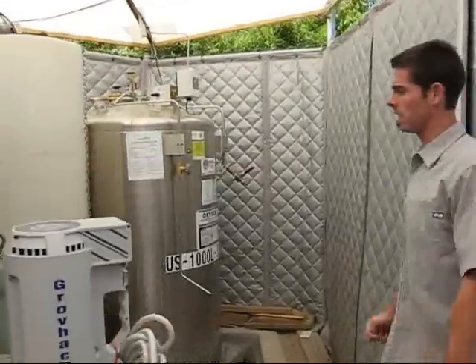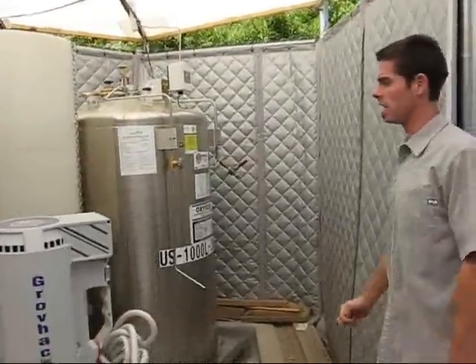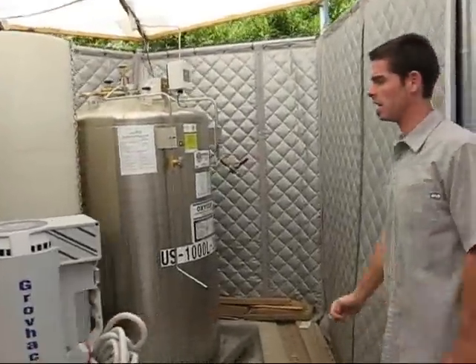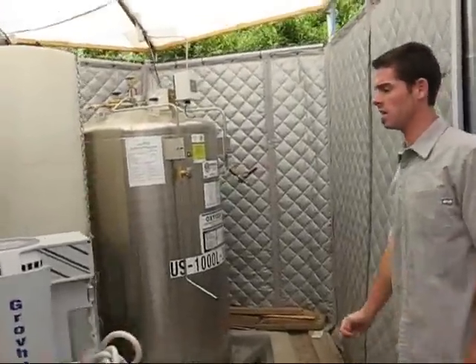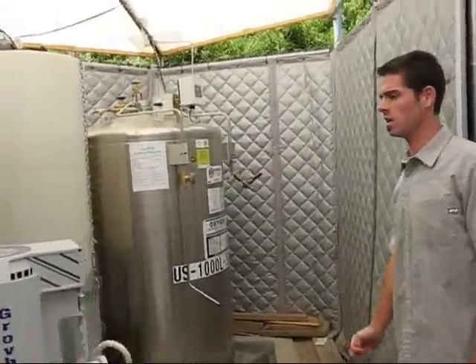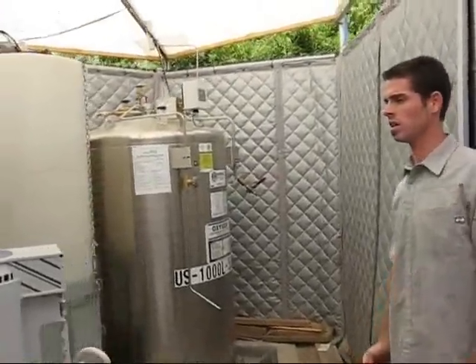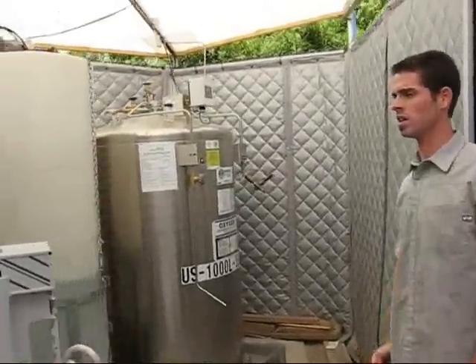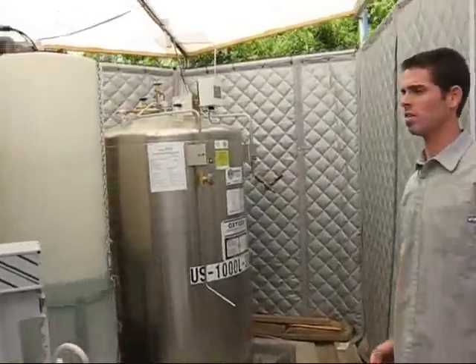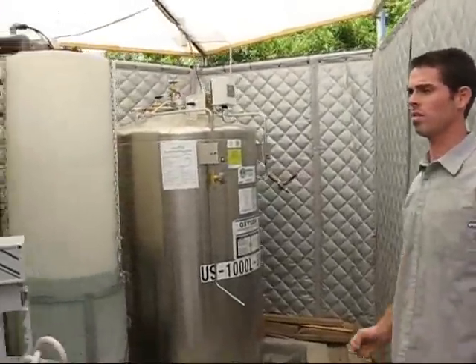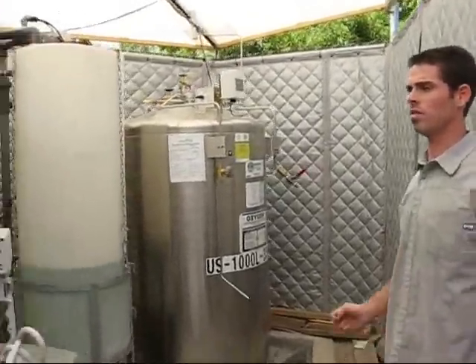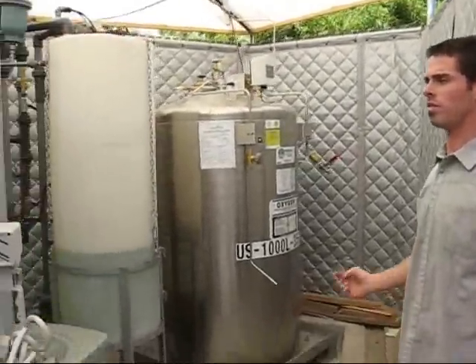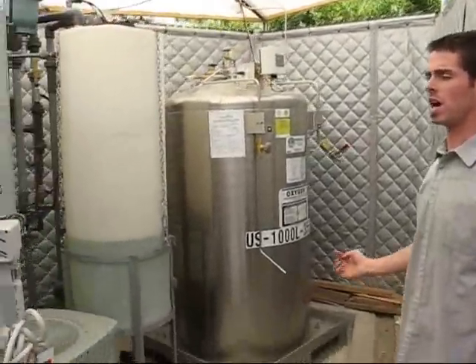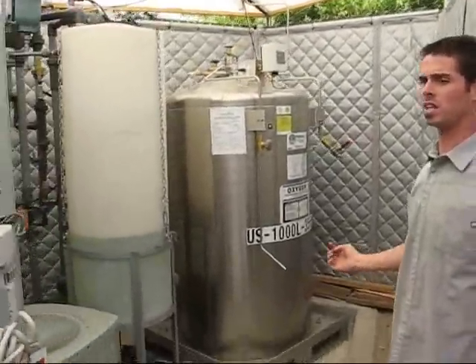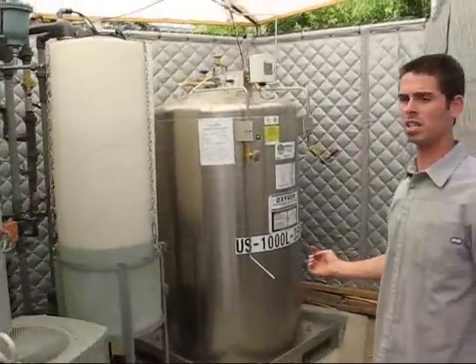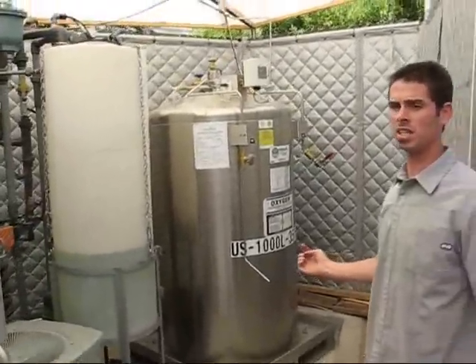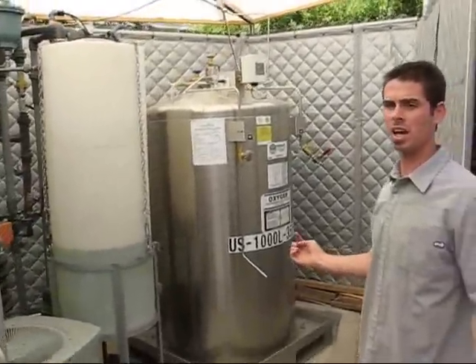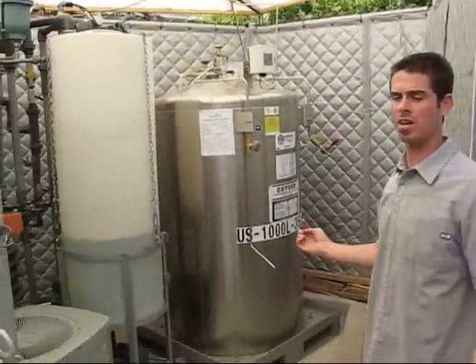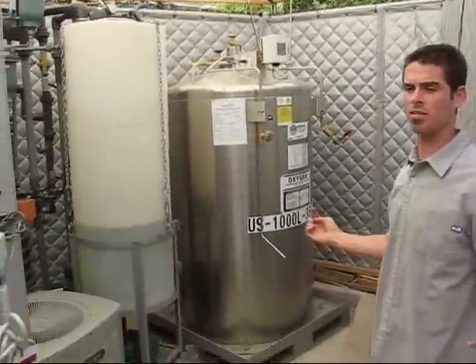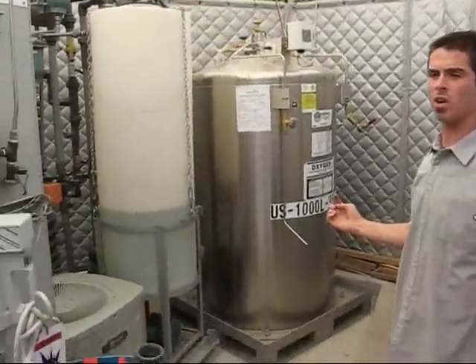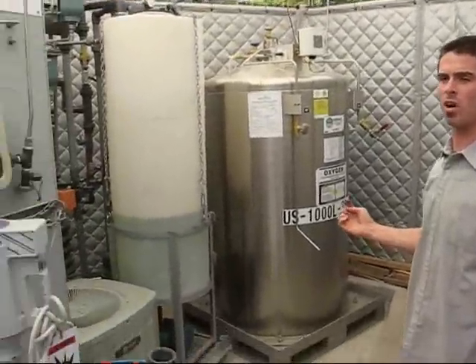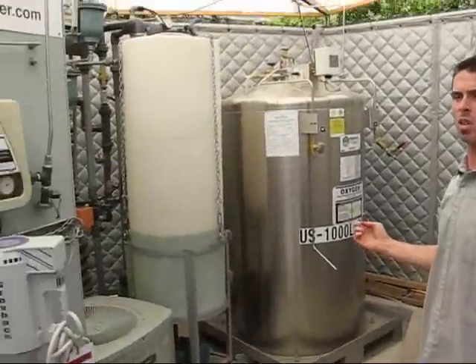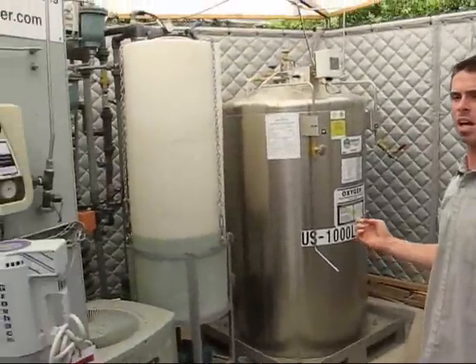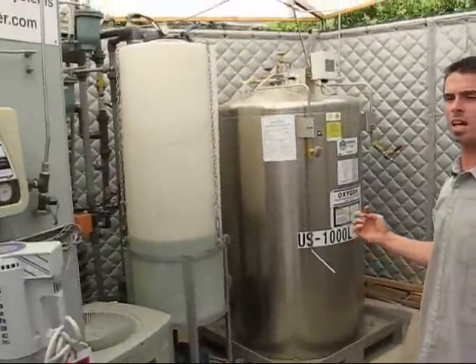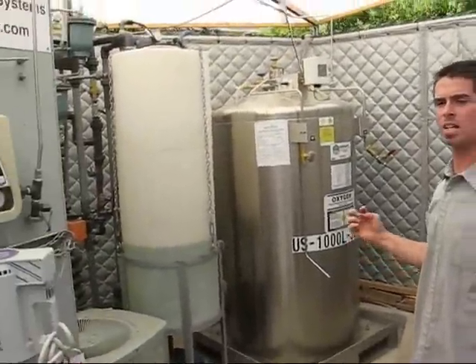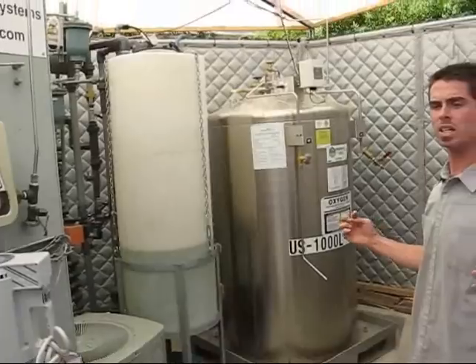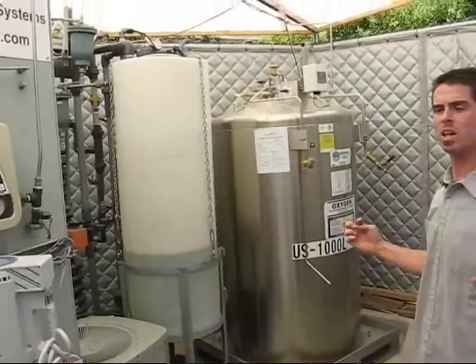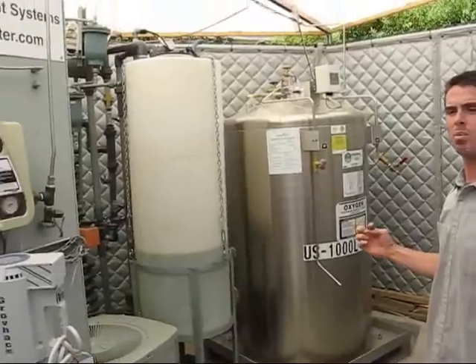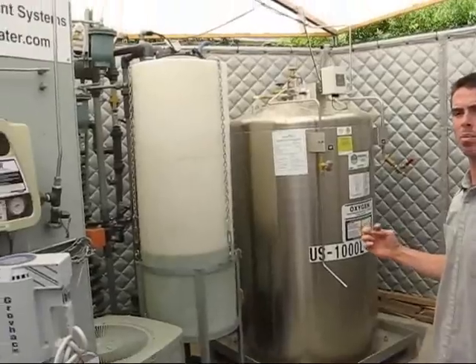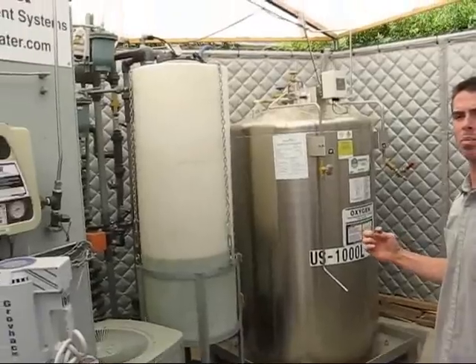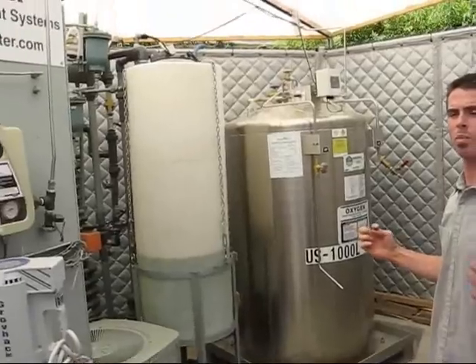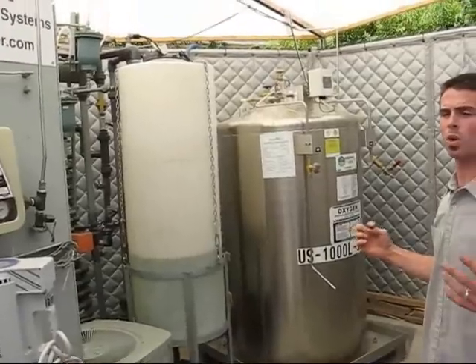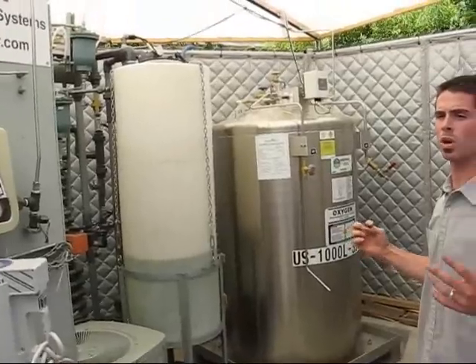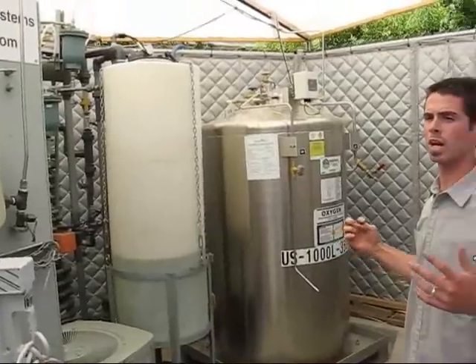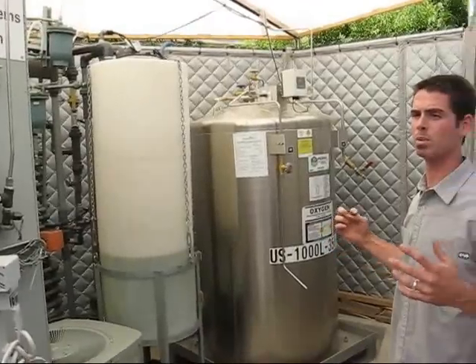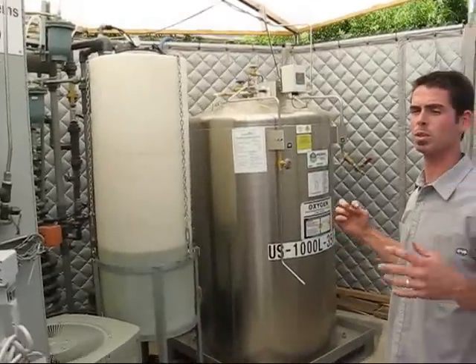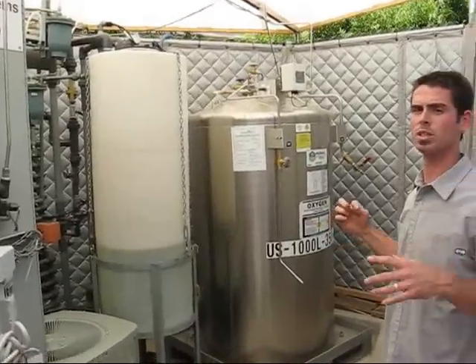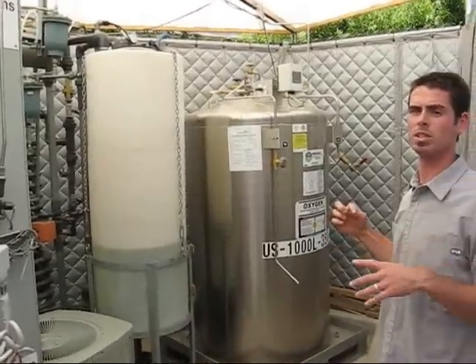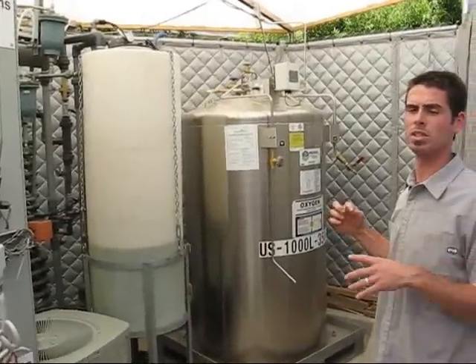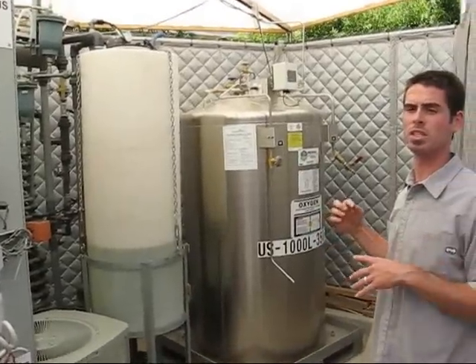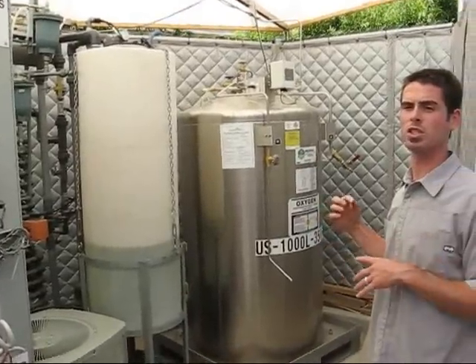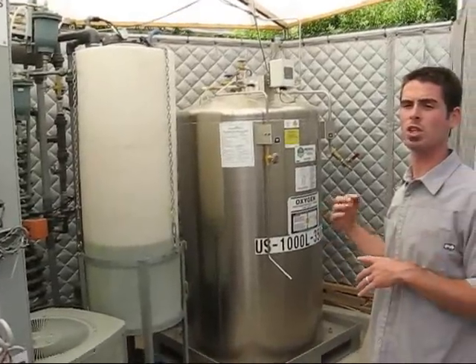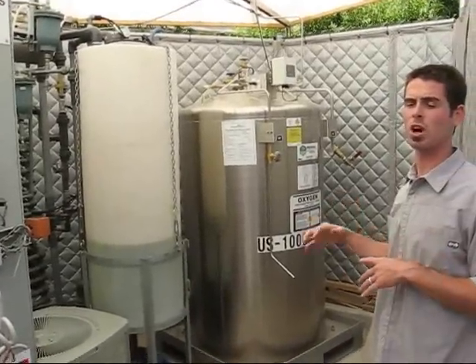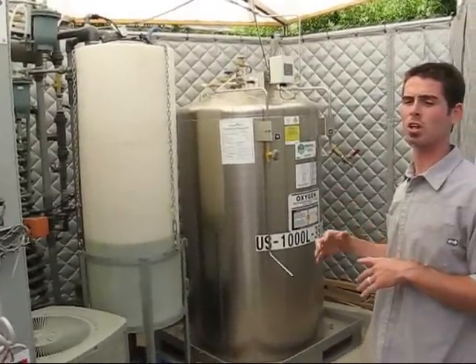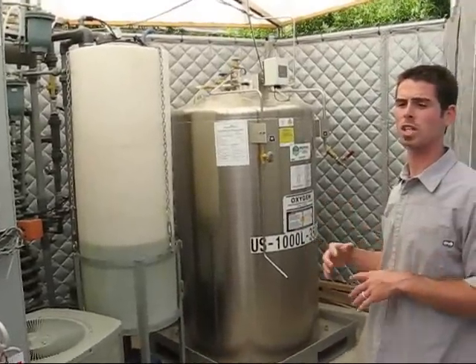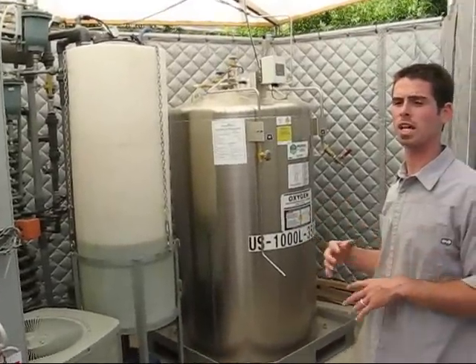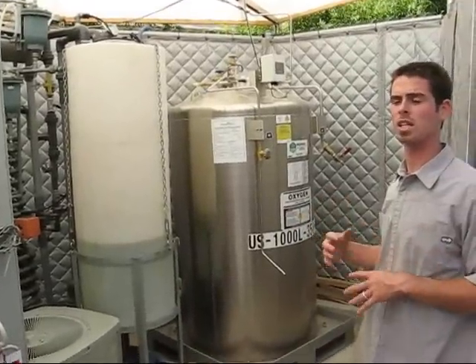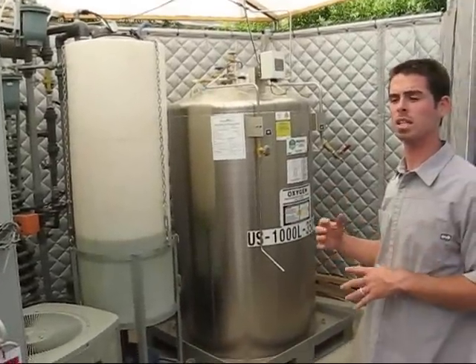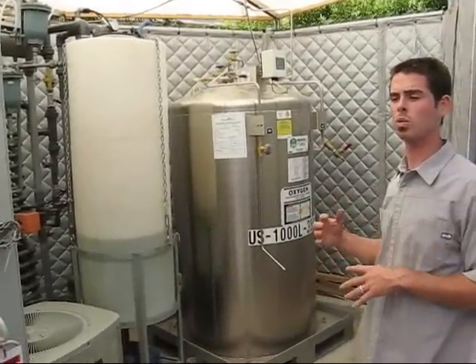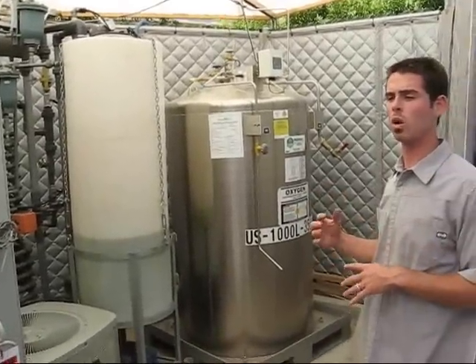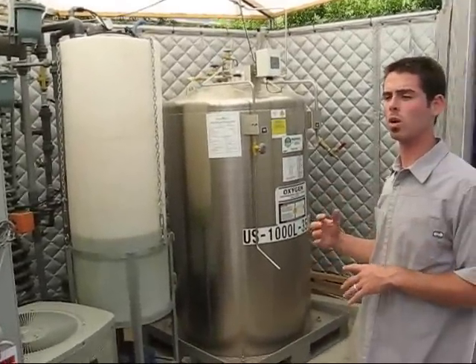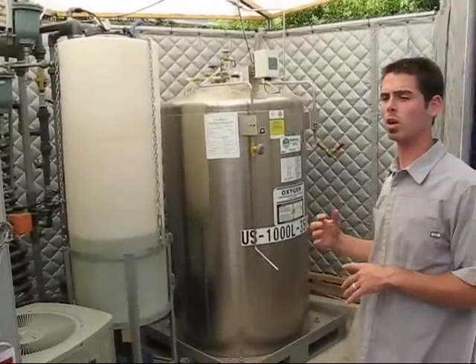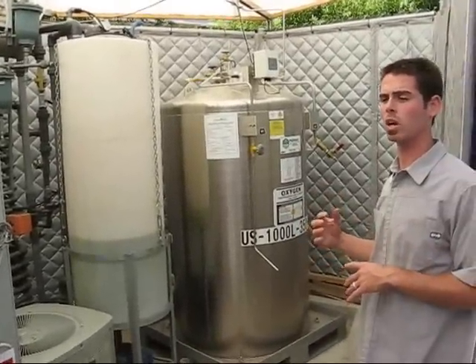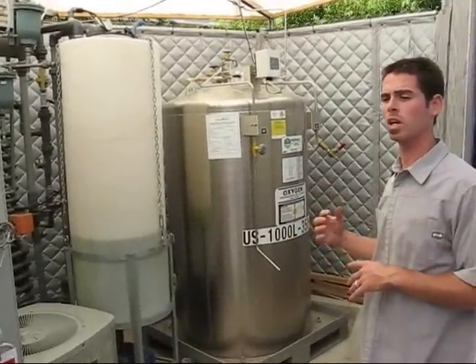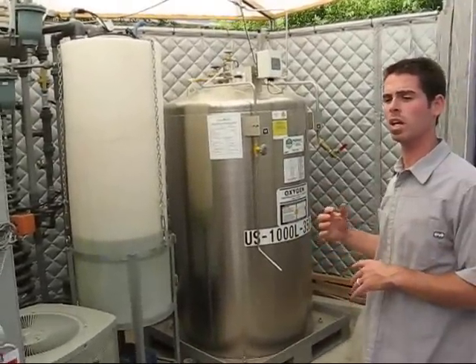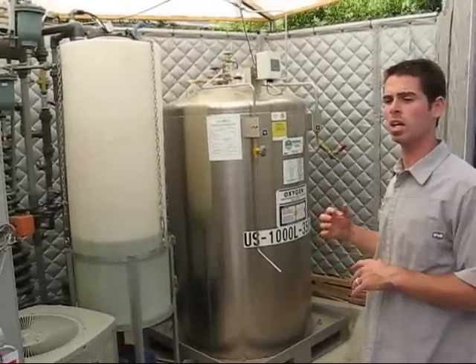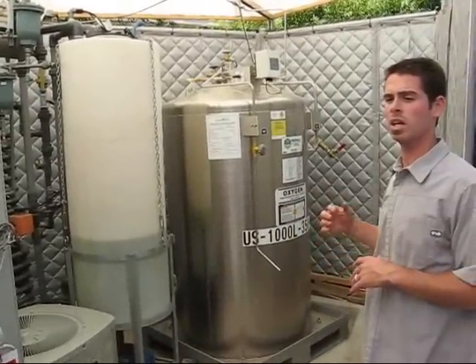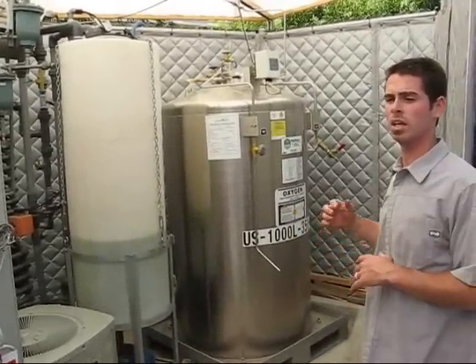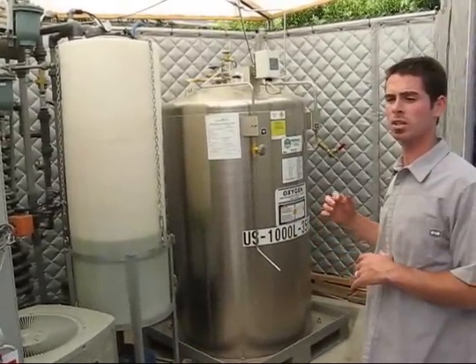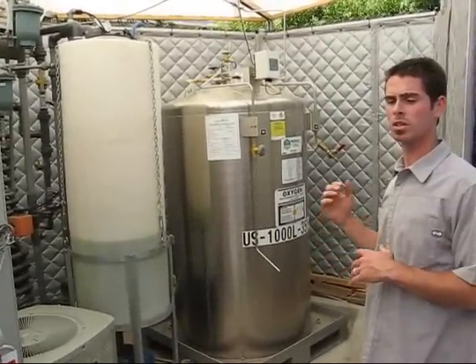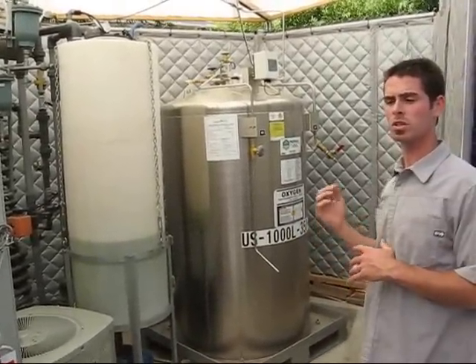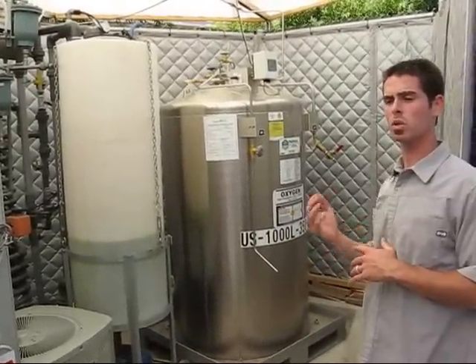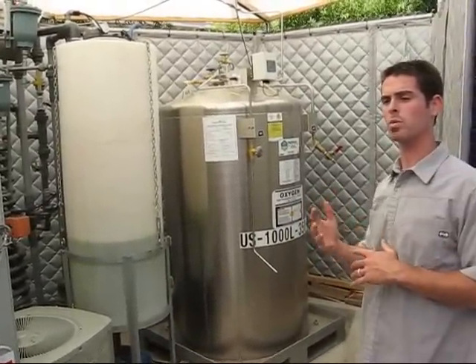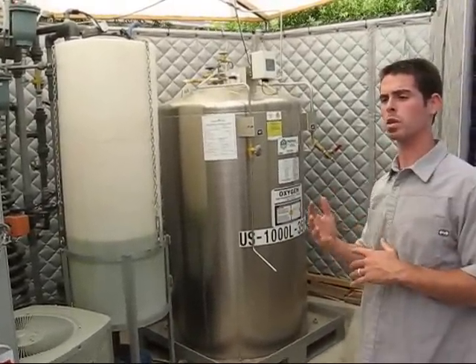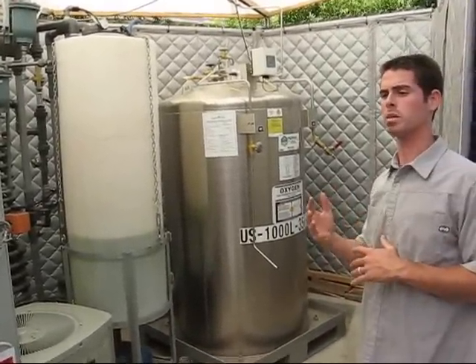And then finally, after all that cleanup, we're able to discharge that clean water into the storm drain.